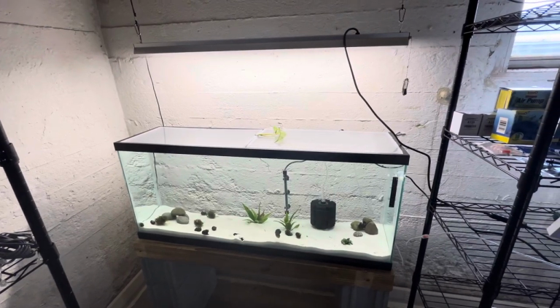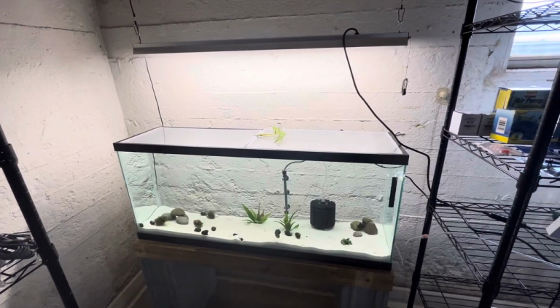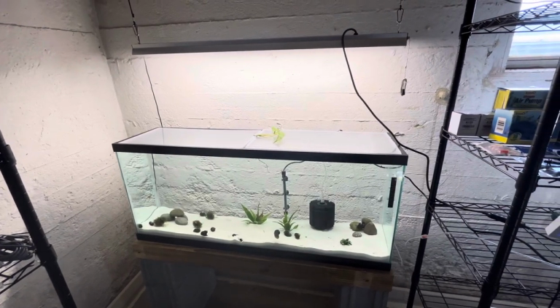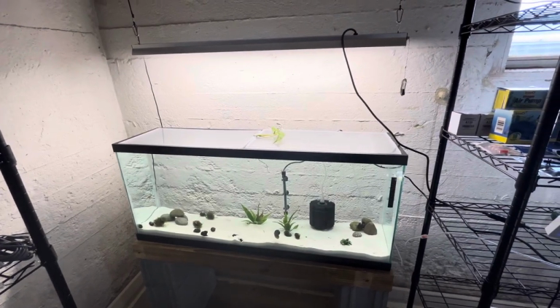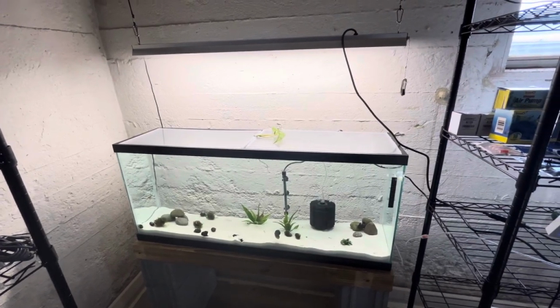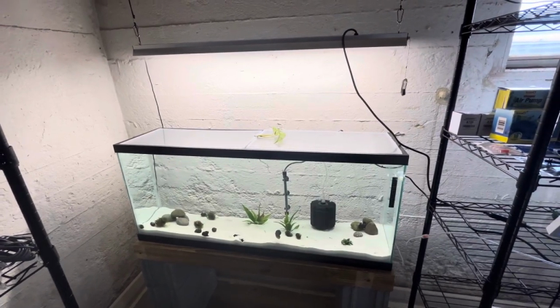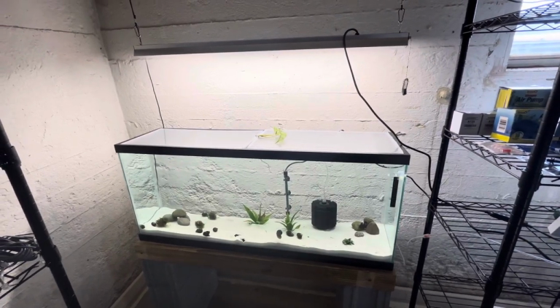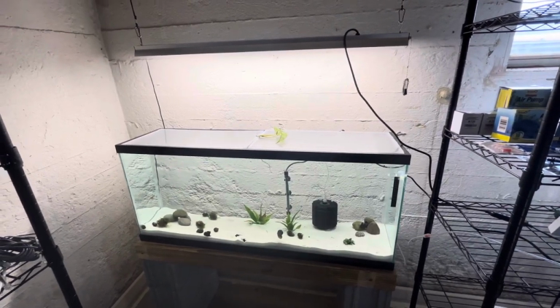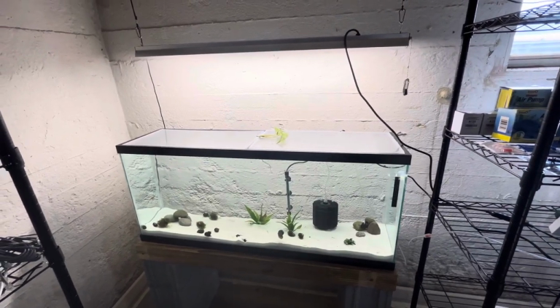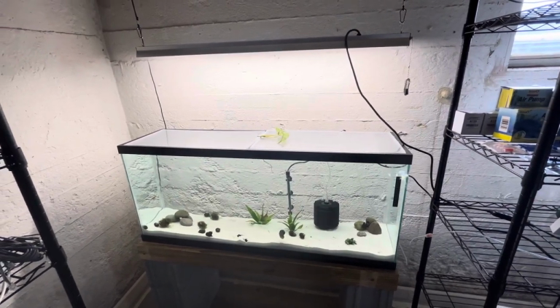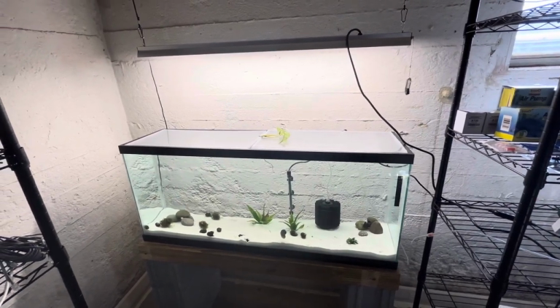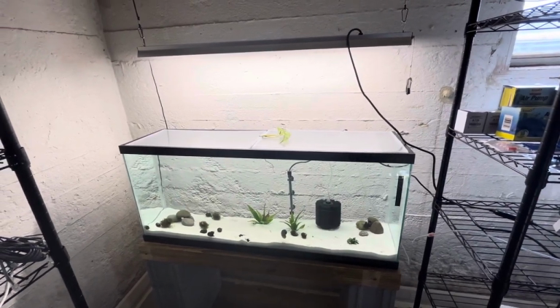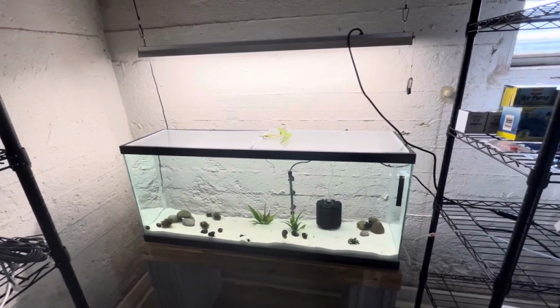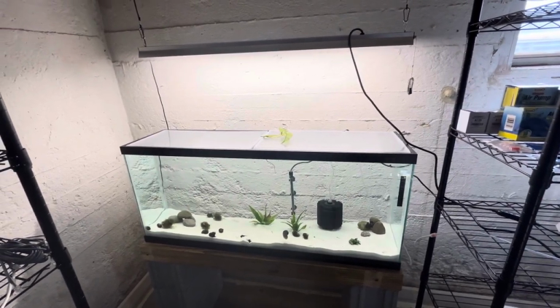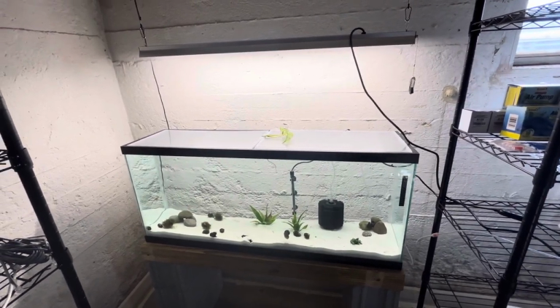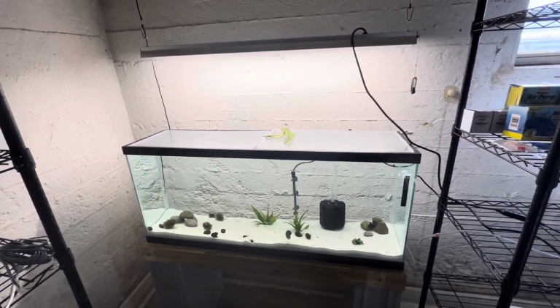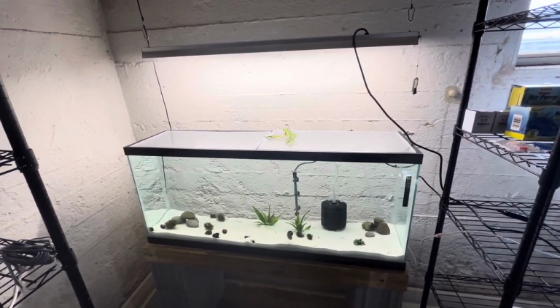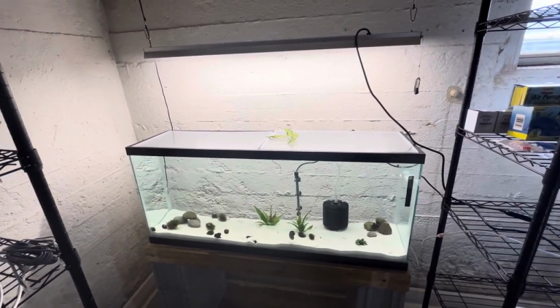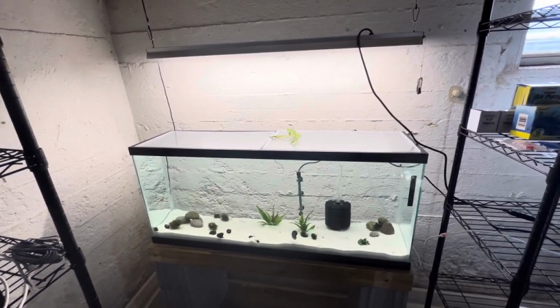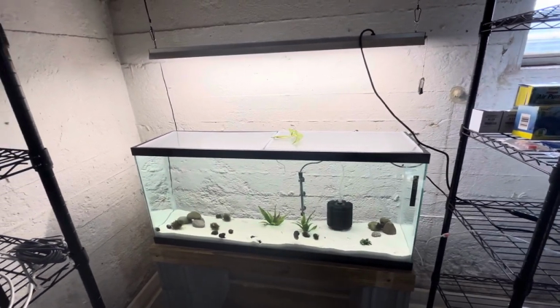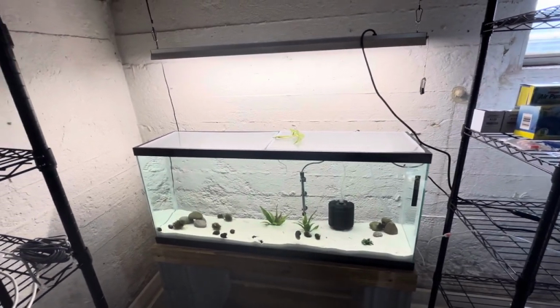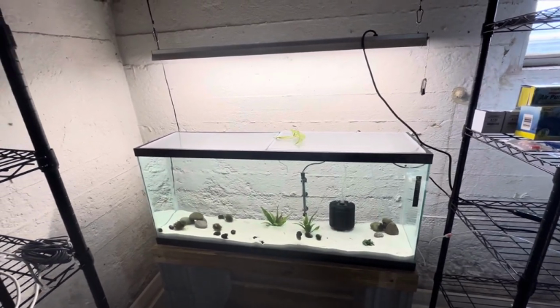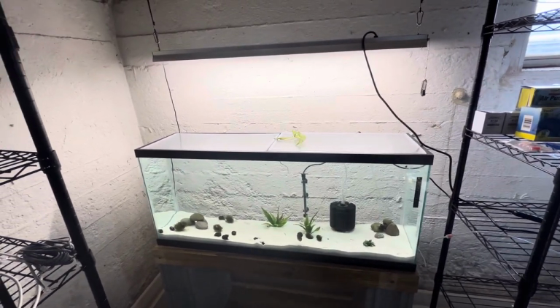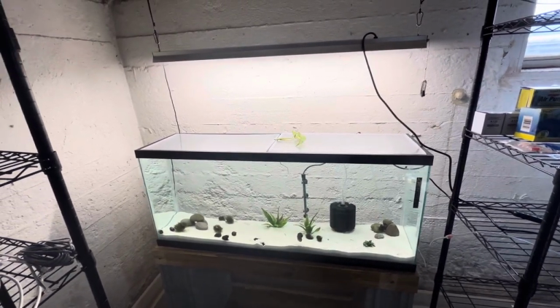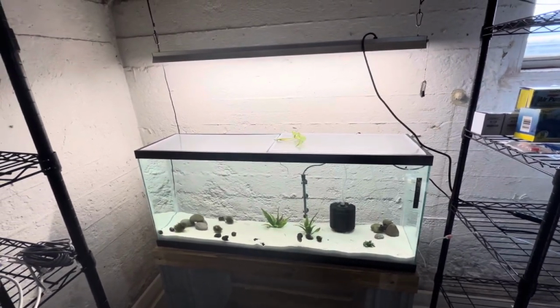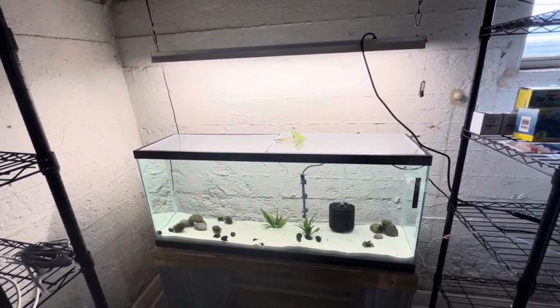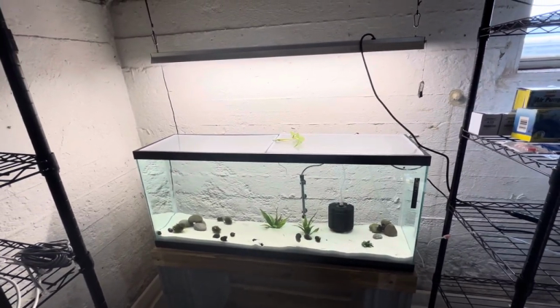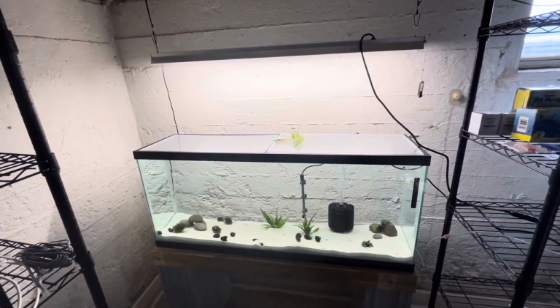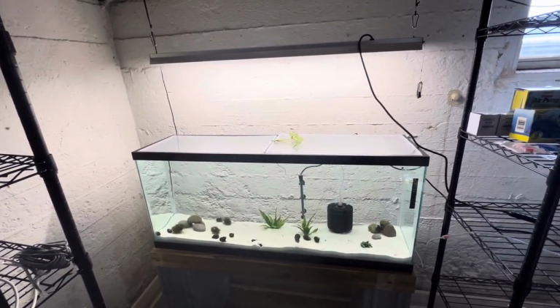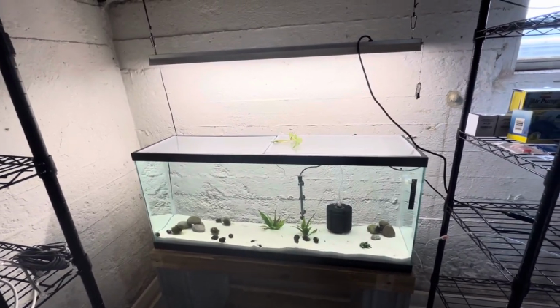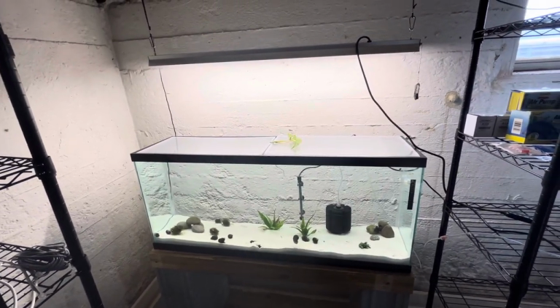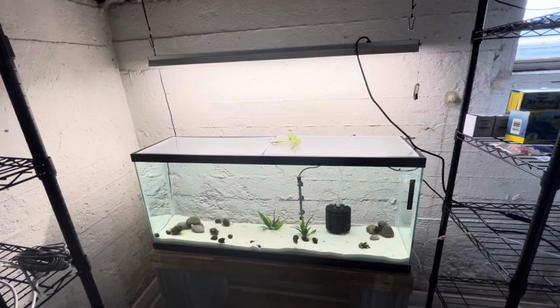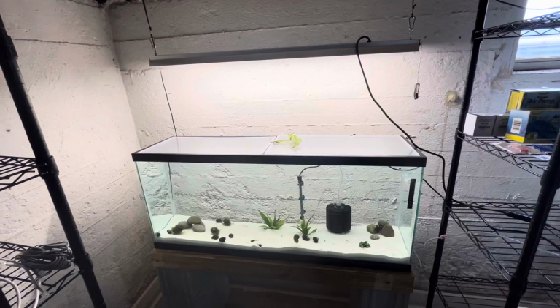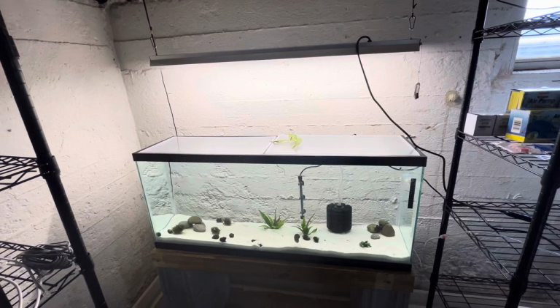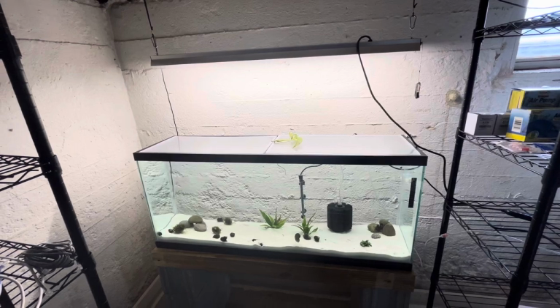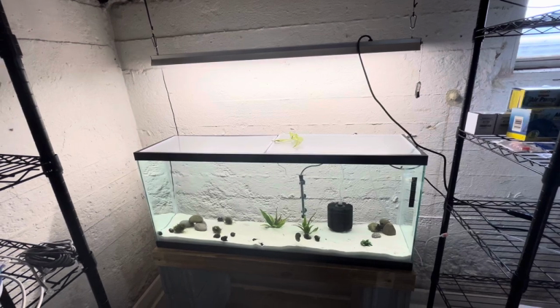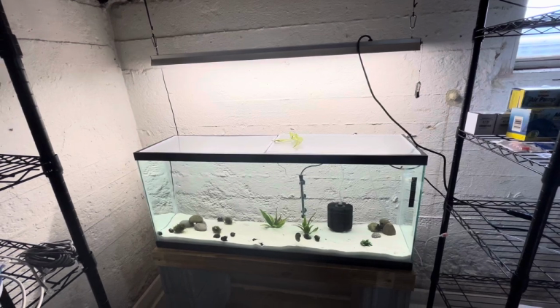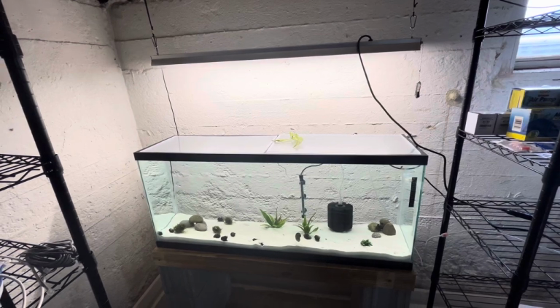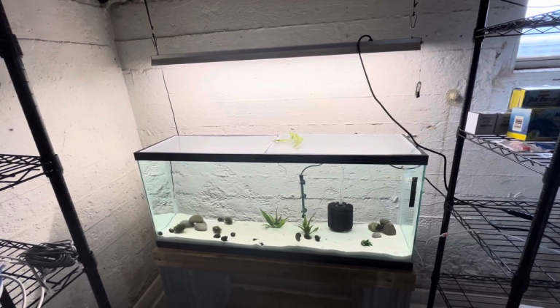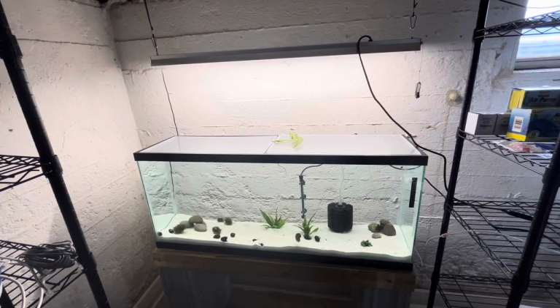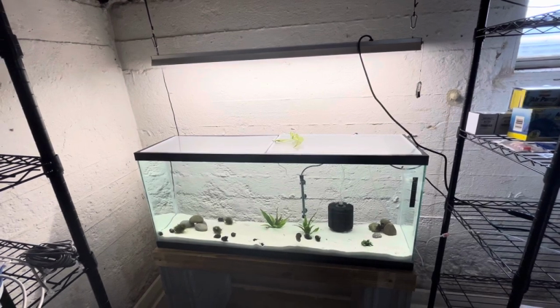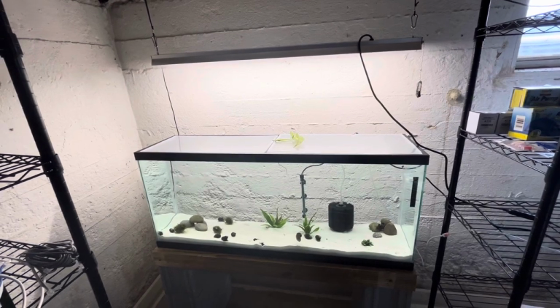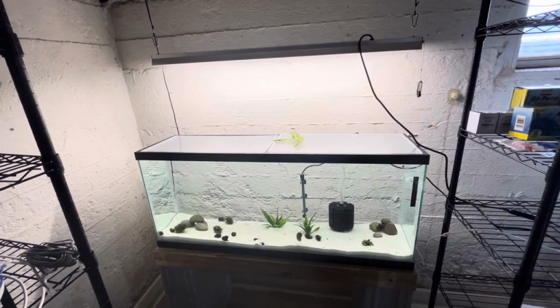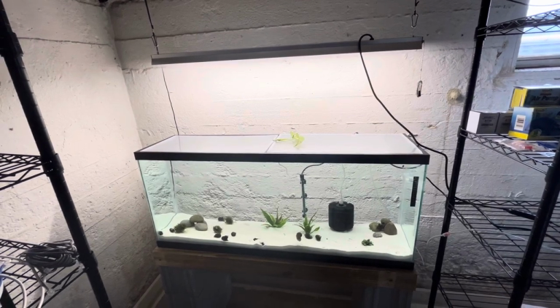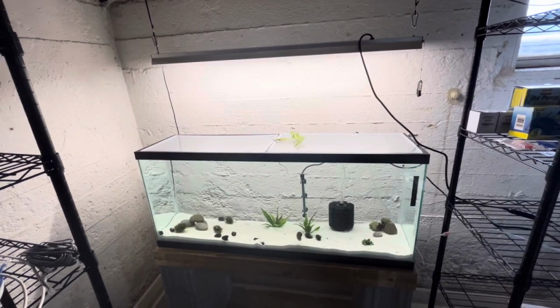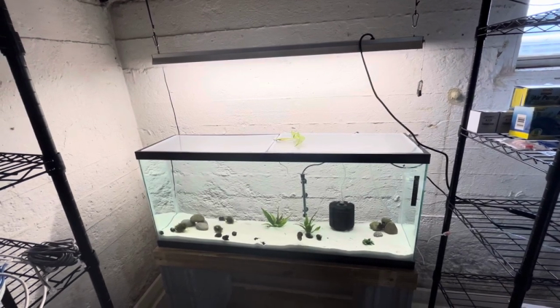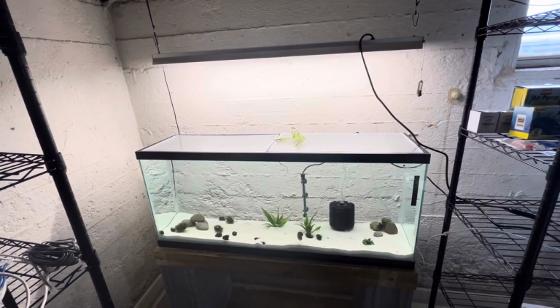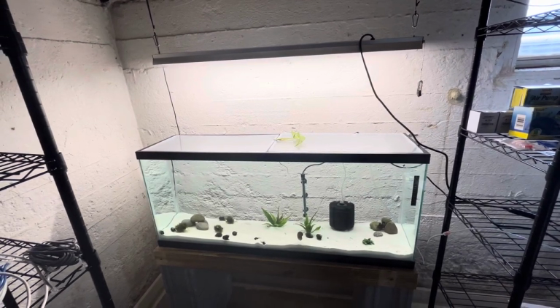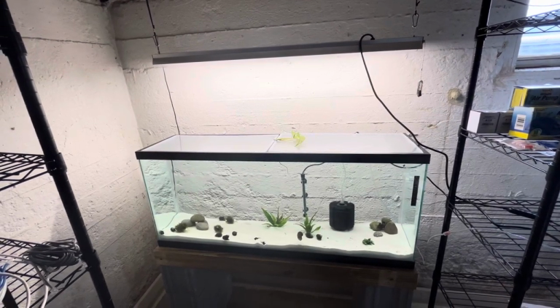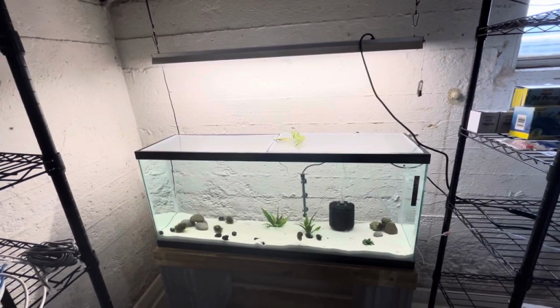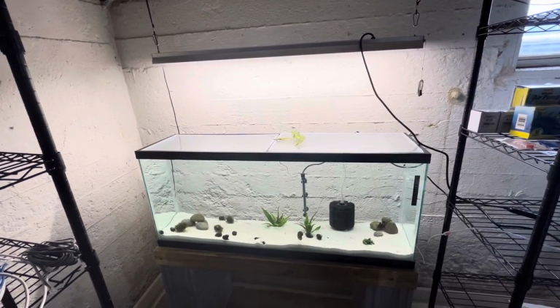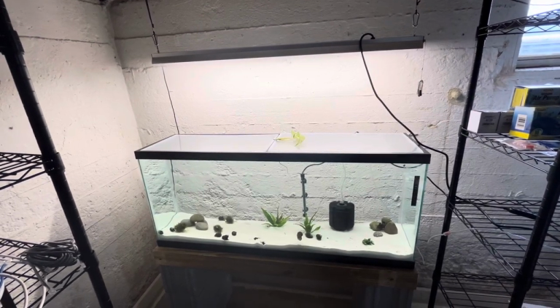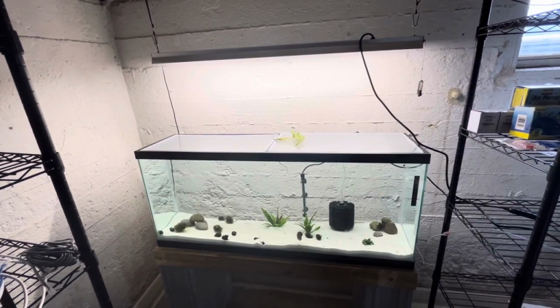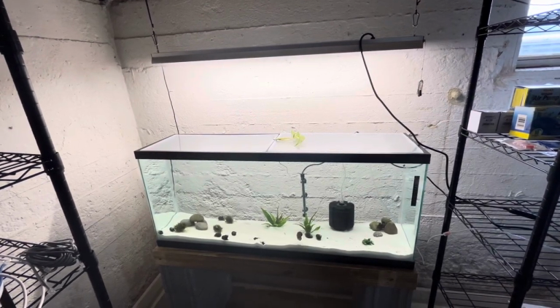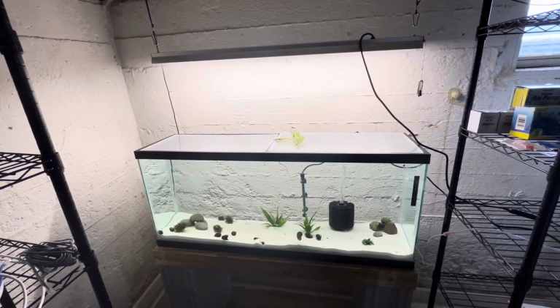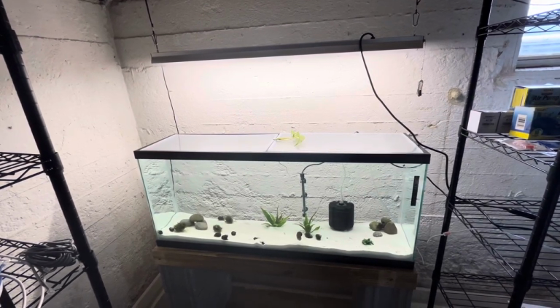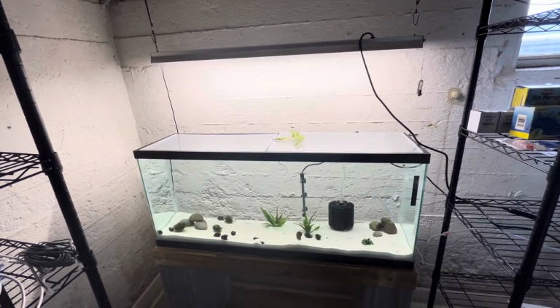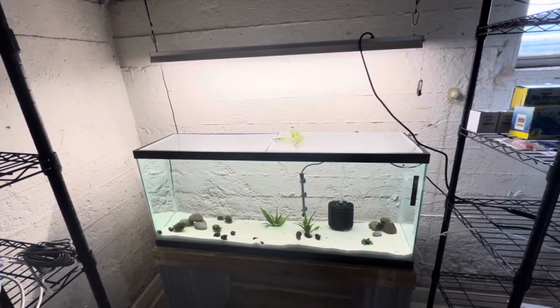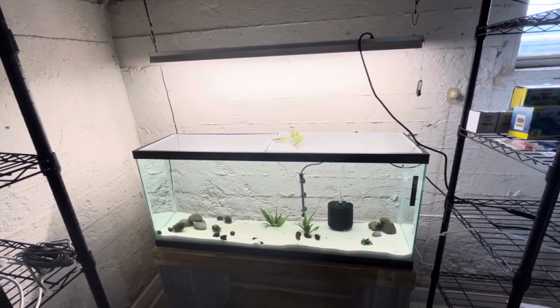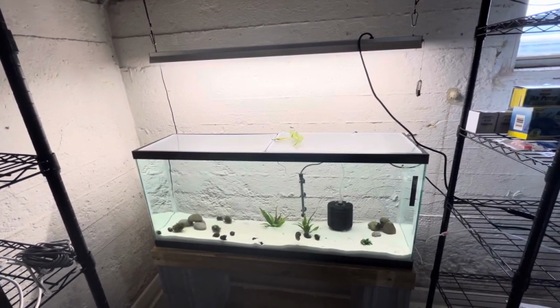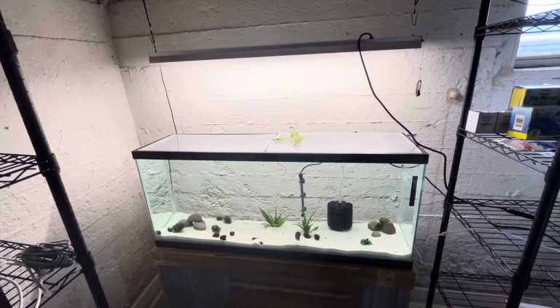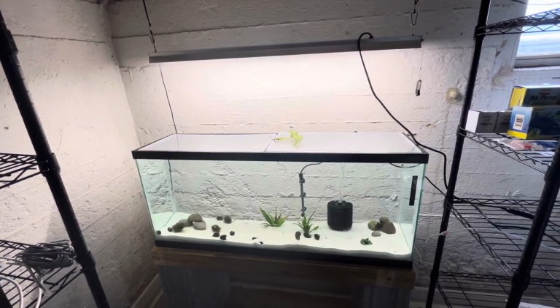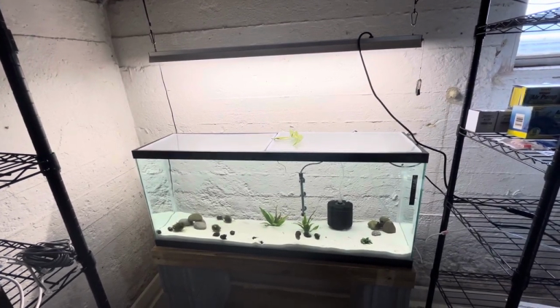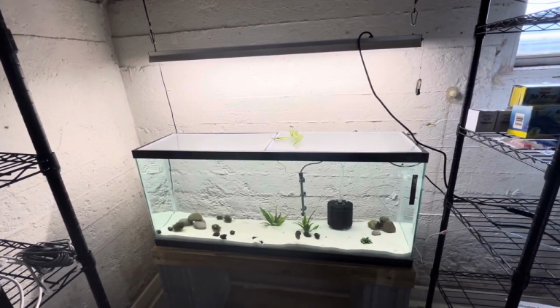Hello, Aqua Yard here. Got everyone moved over to their more permanent housing. I'll give you an update as to how everything went.